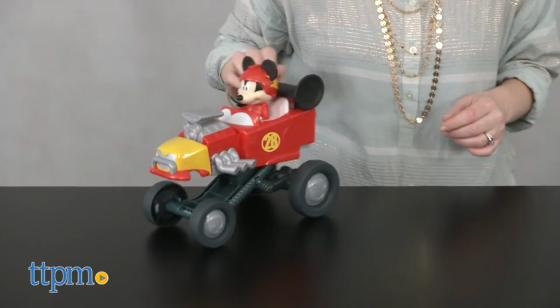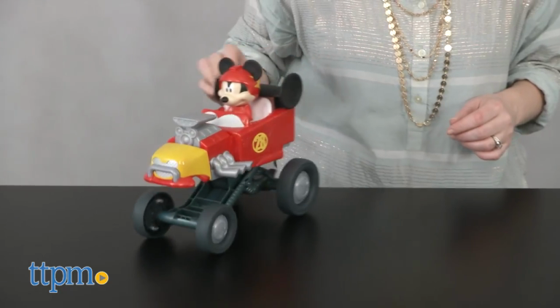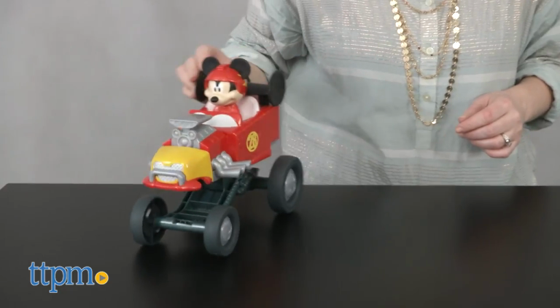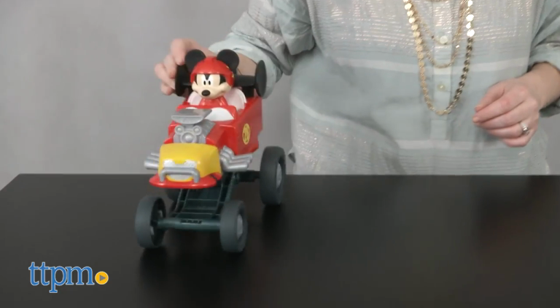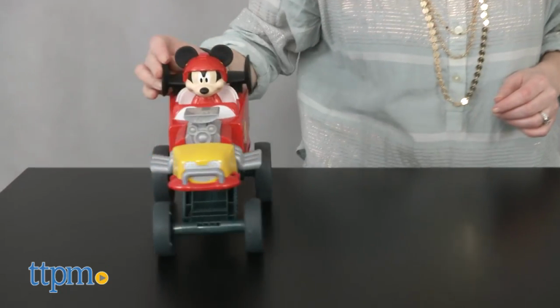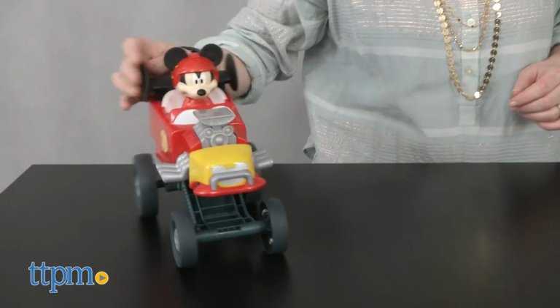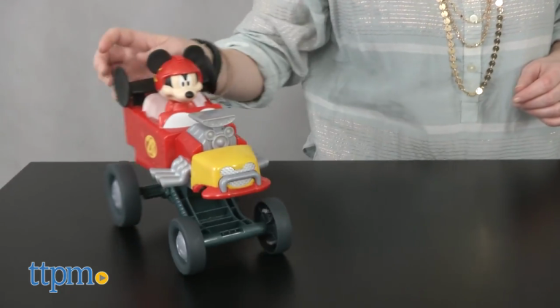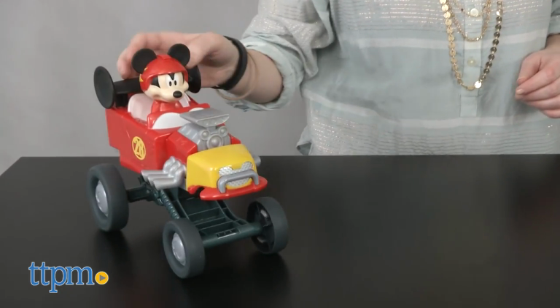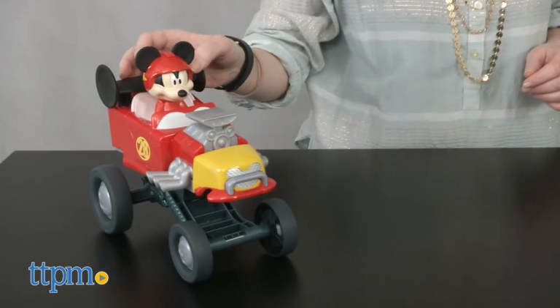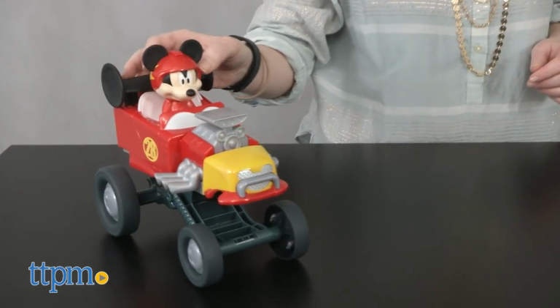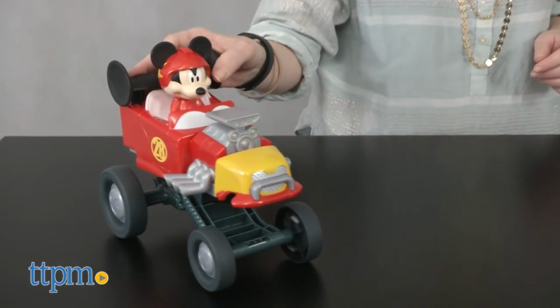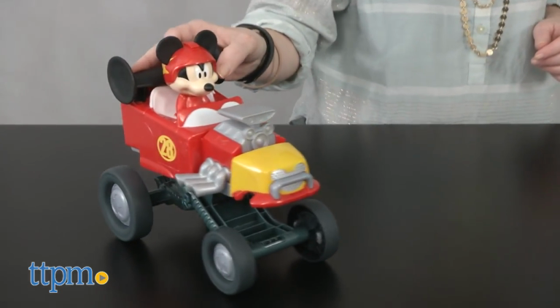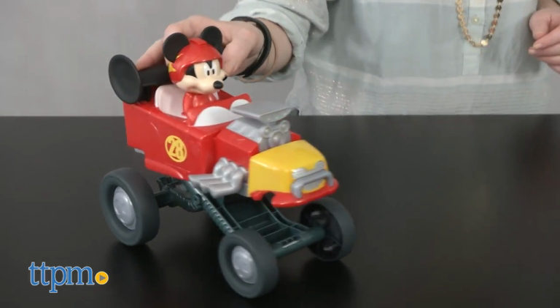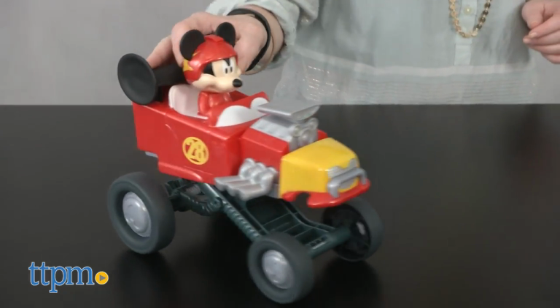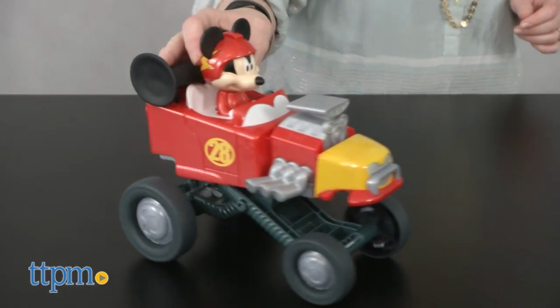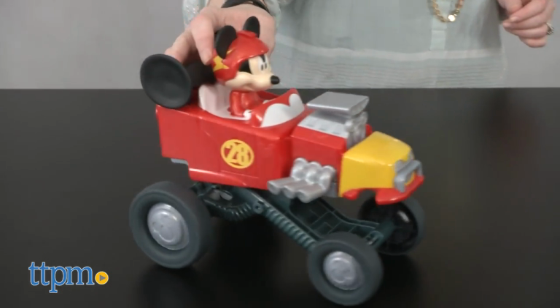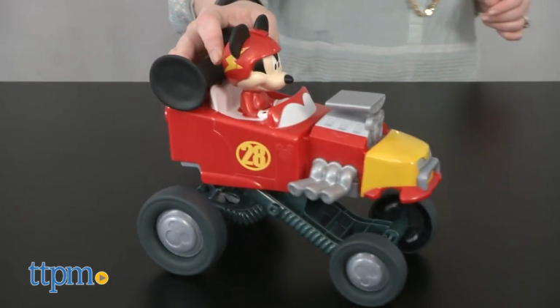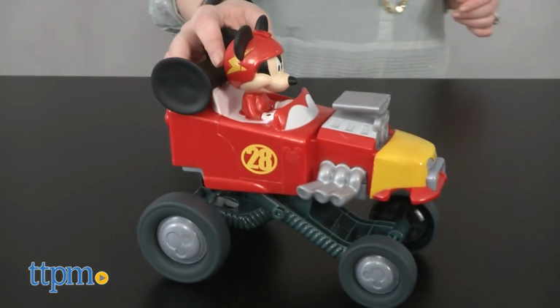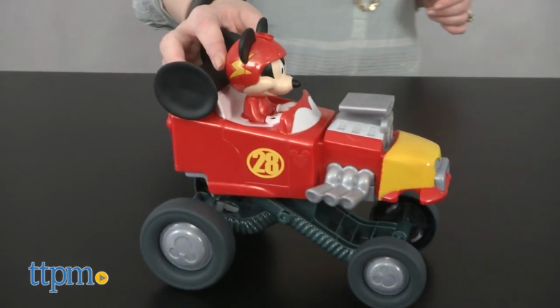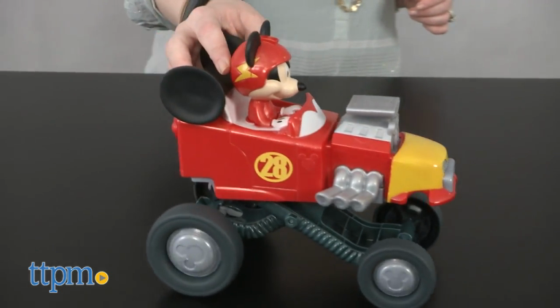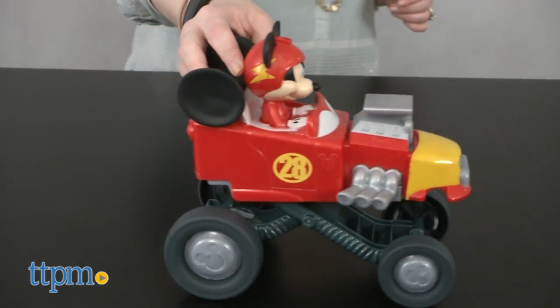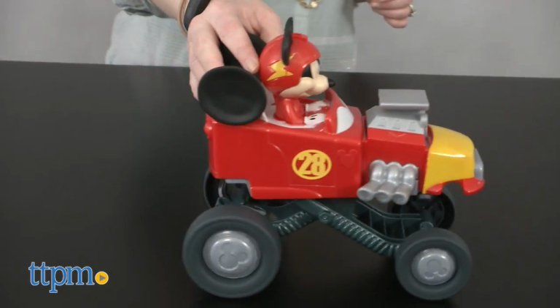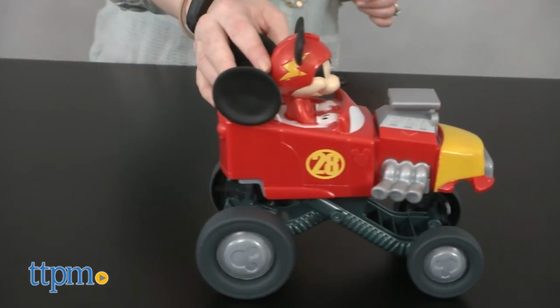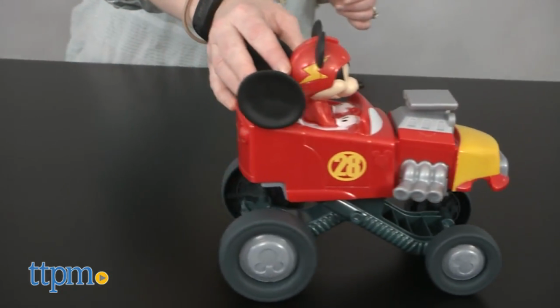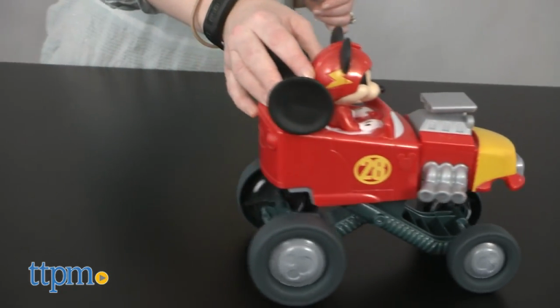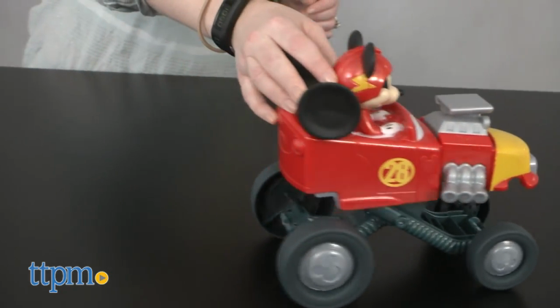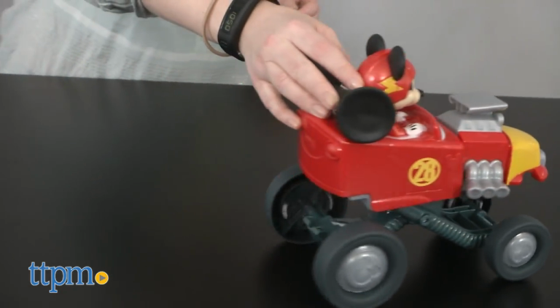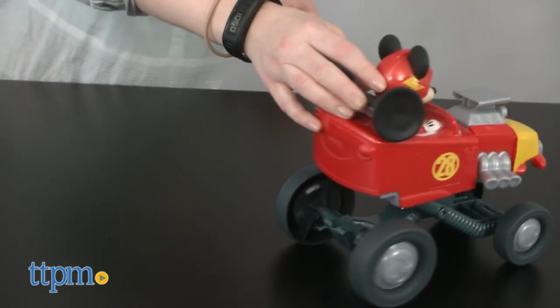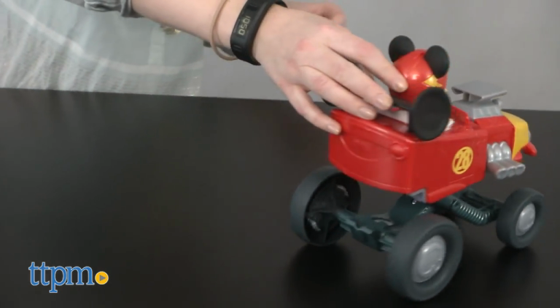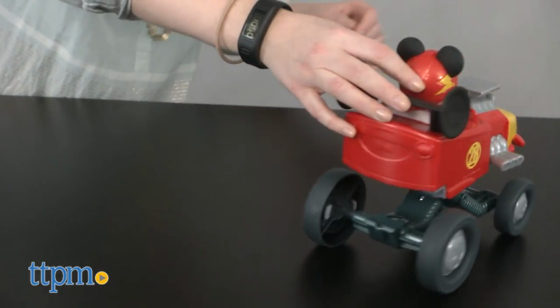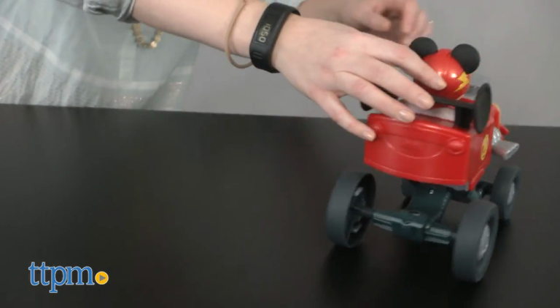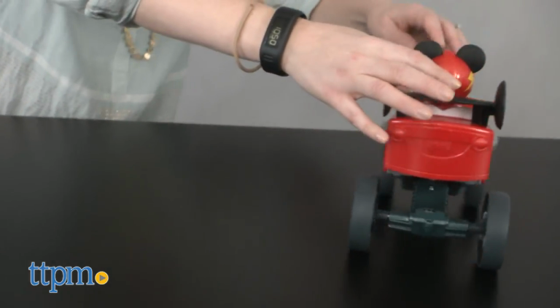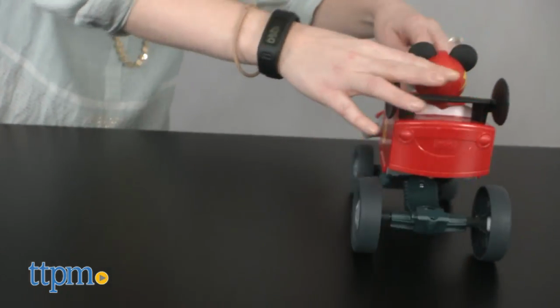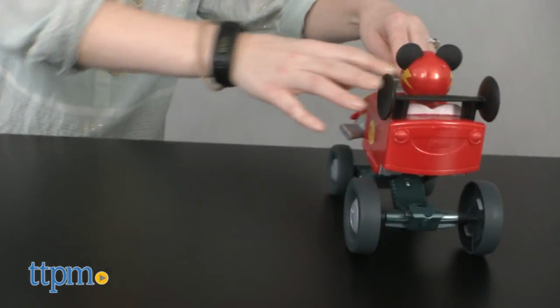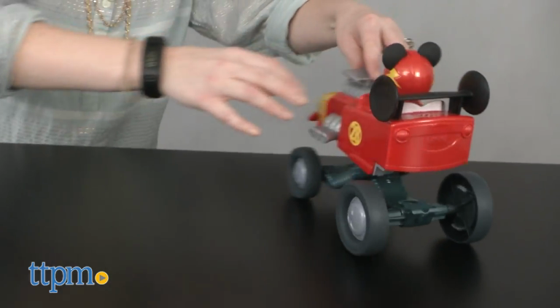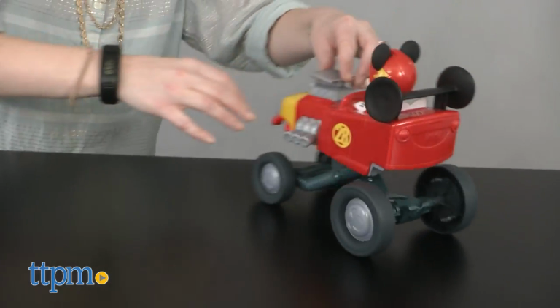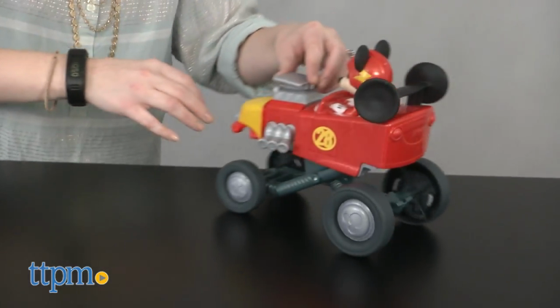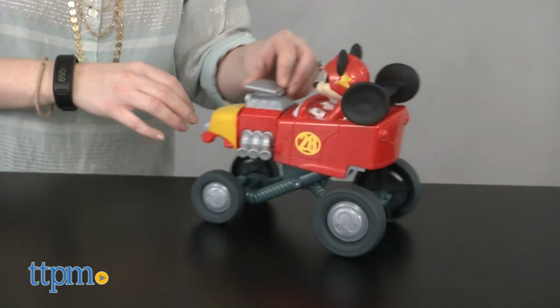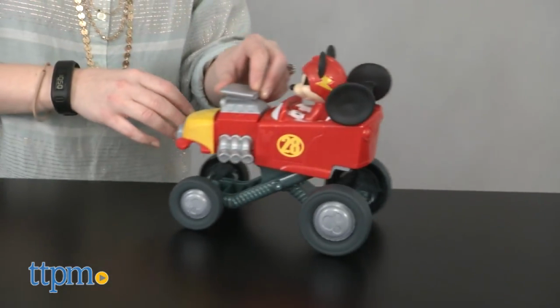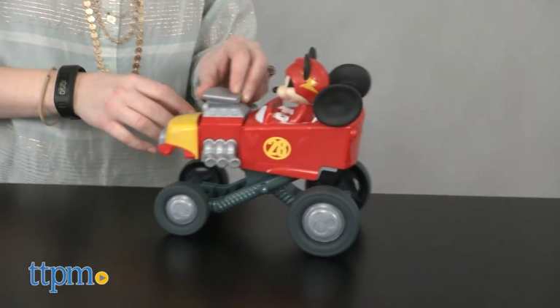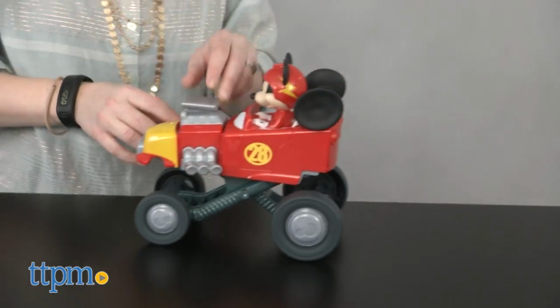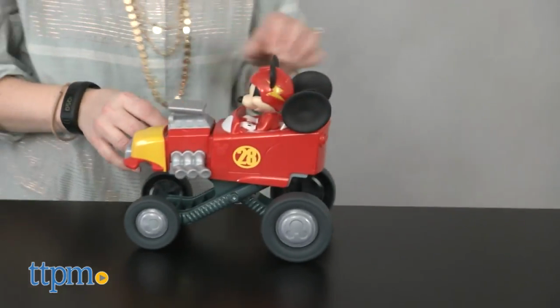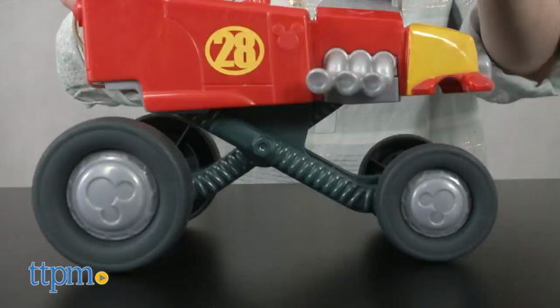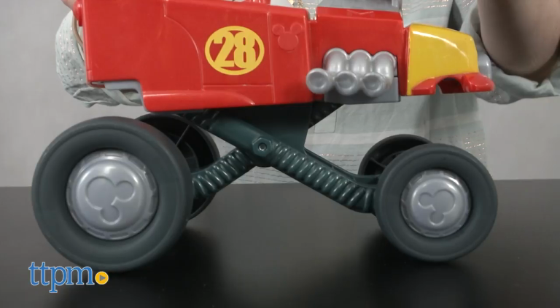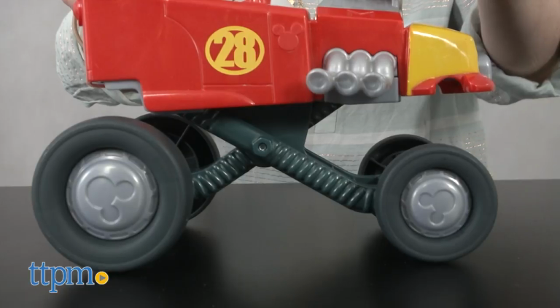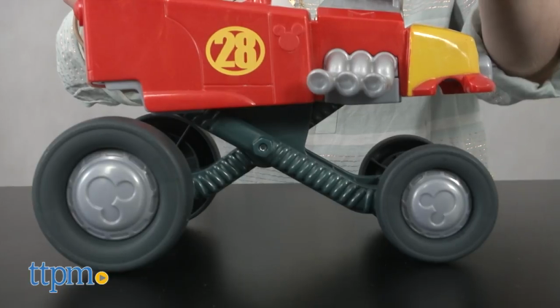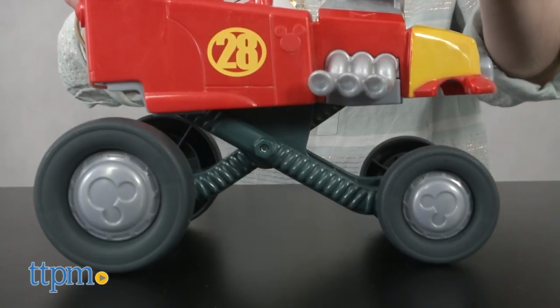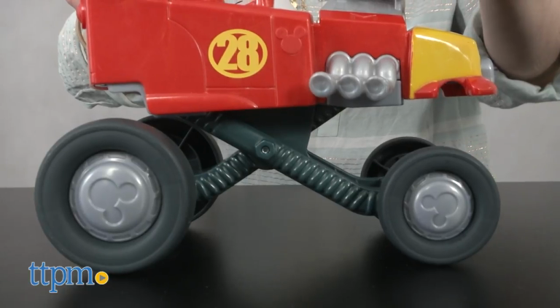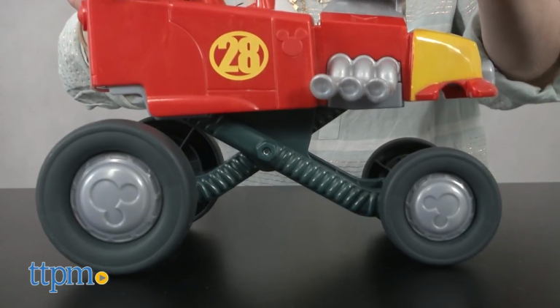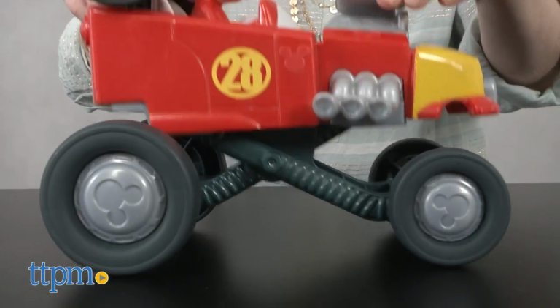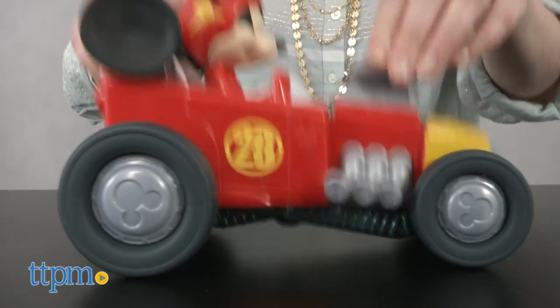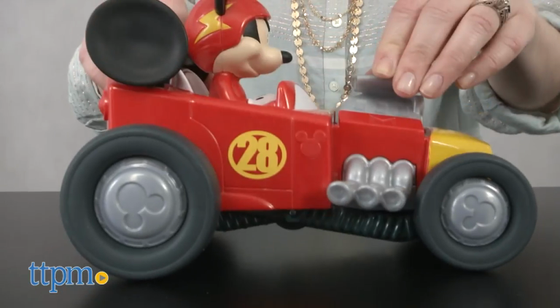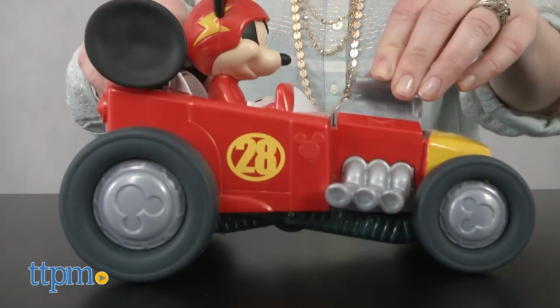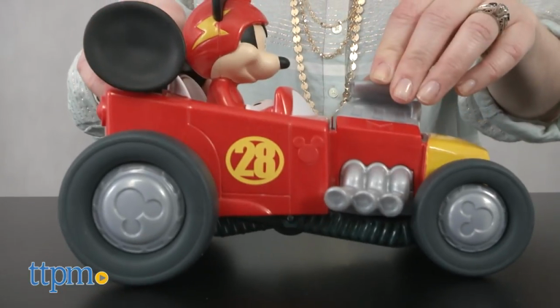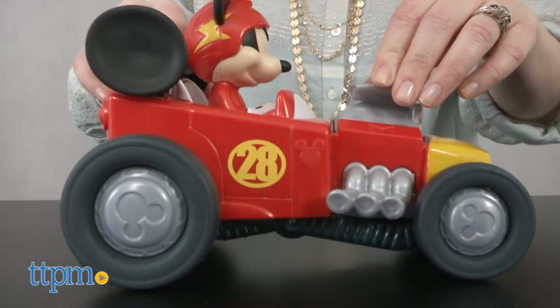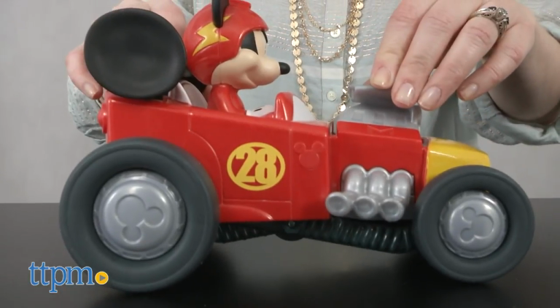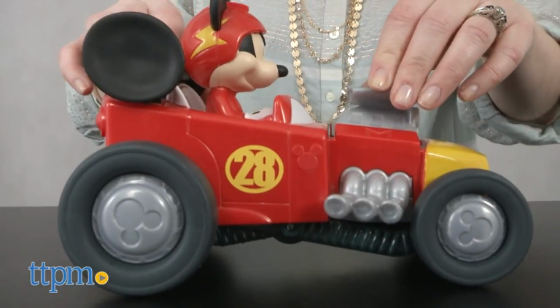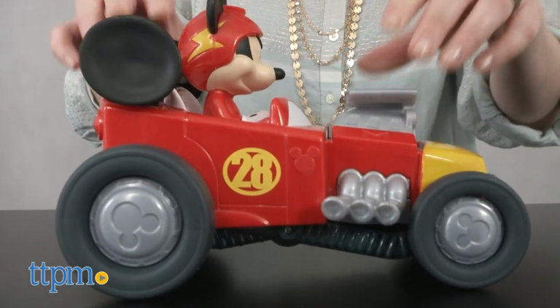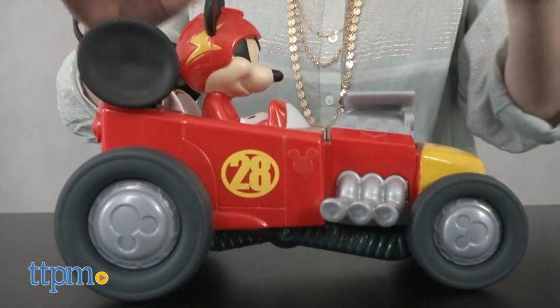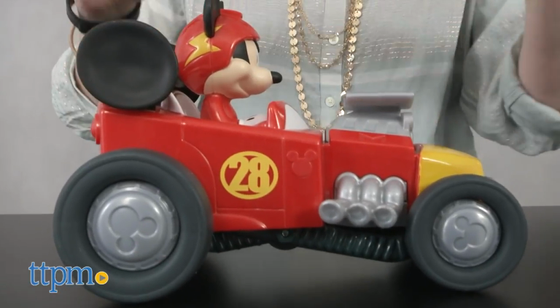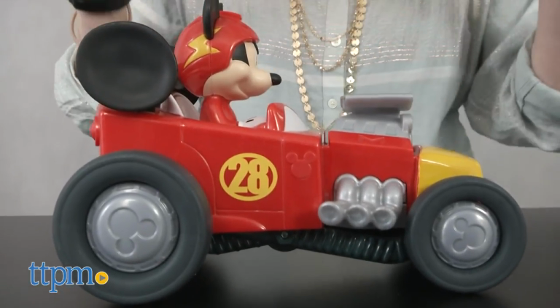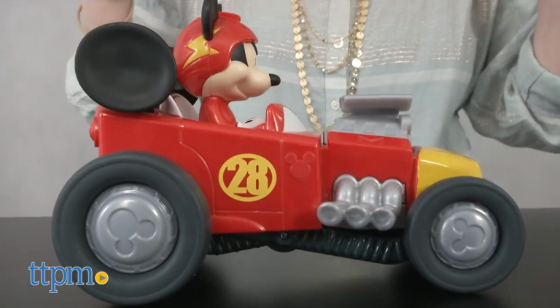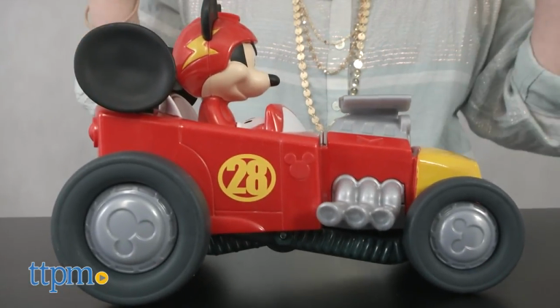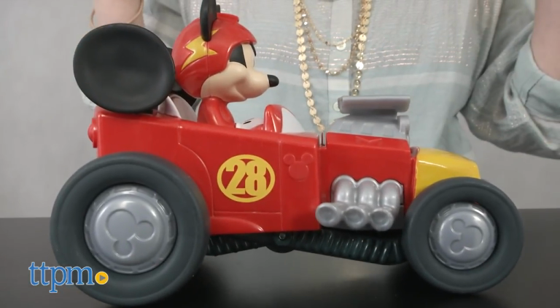This gives kids ages 3 and up a way to play out what they see Mickey doing on the TV show. The action is easy to do, which means that kids will be doing it over and over again.